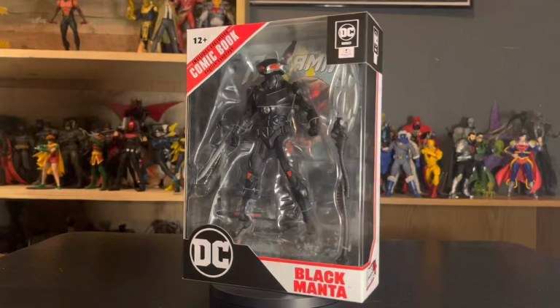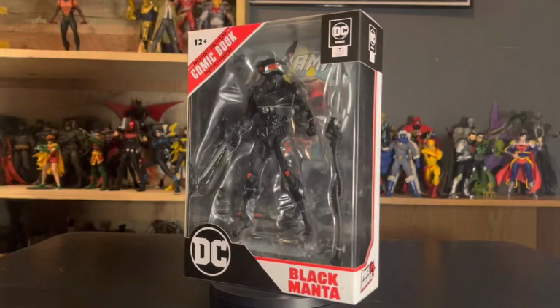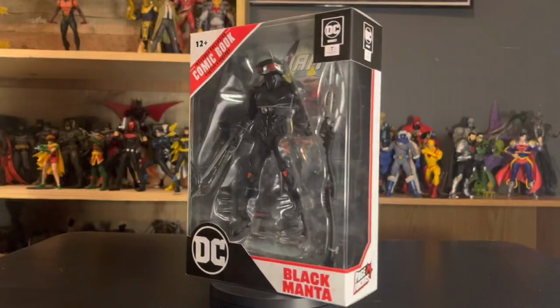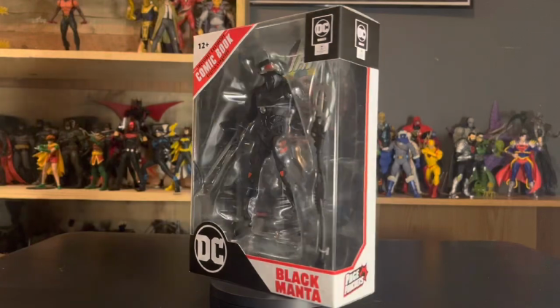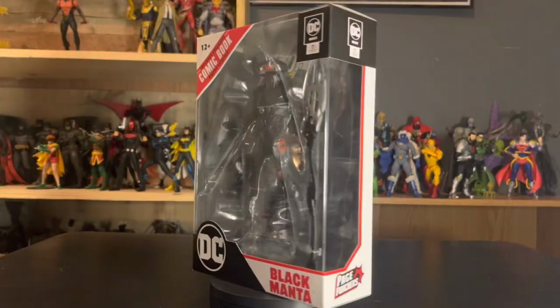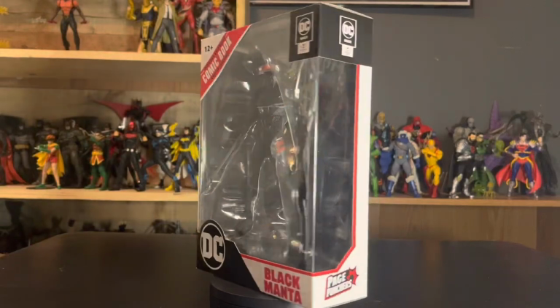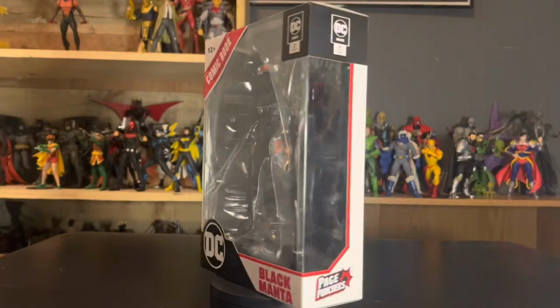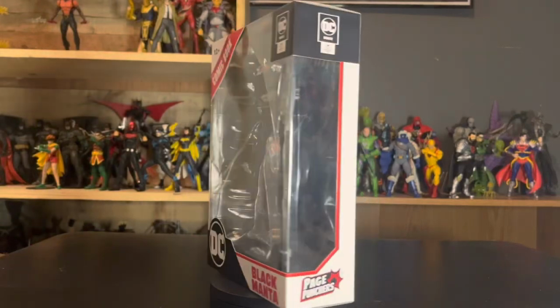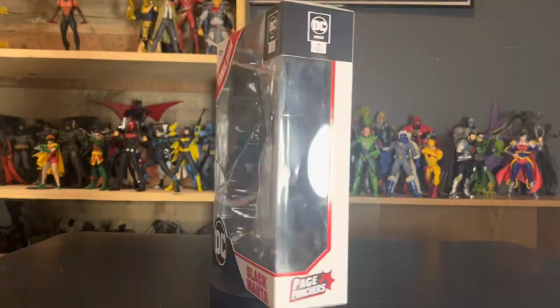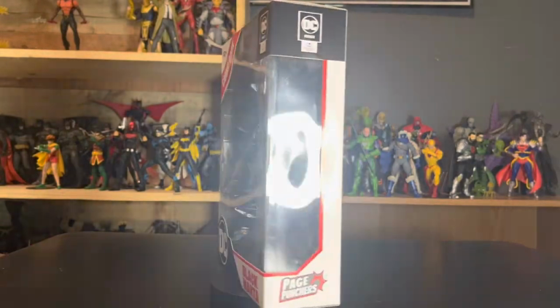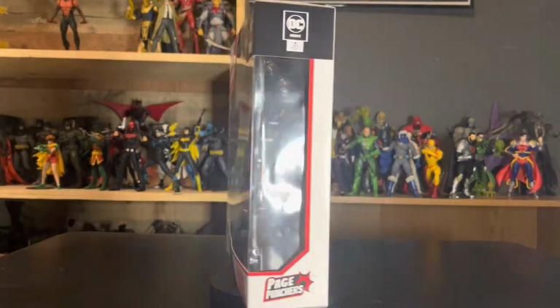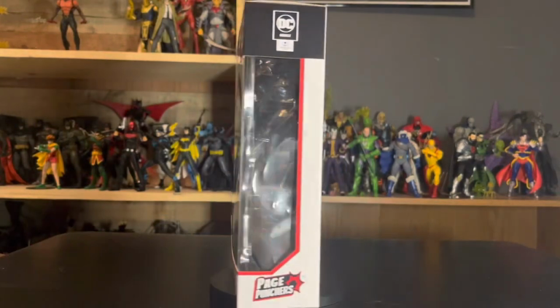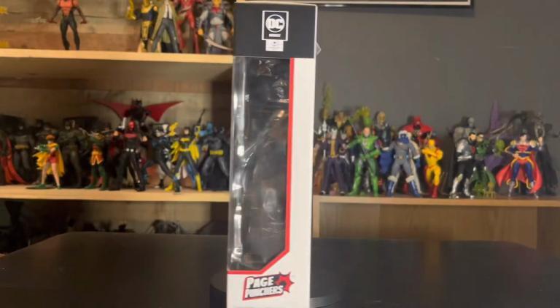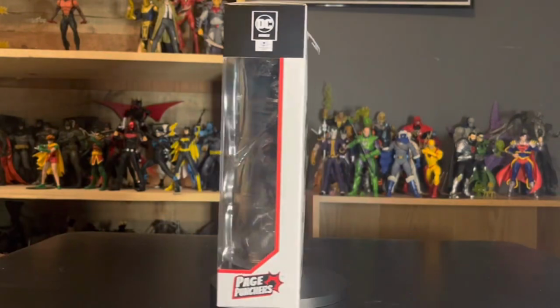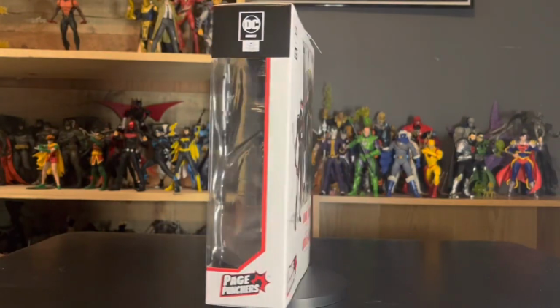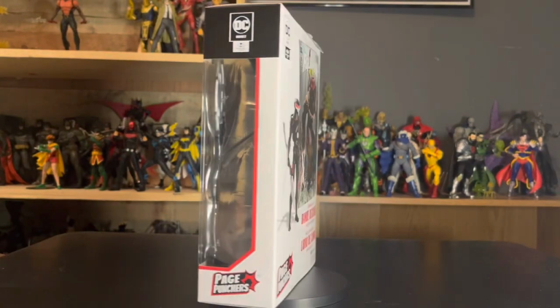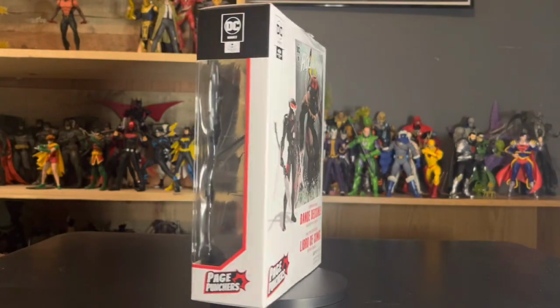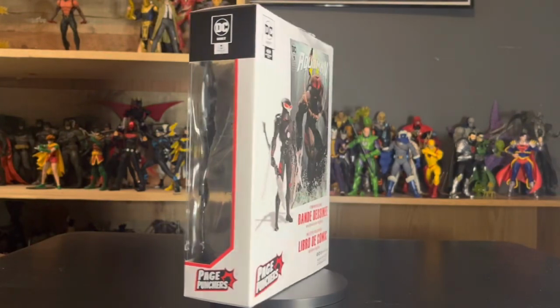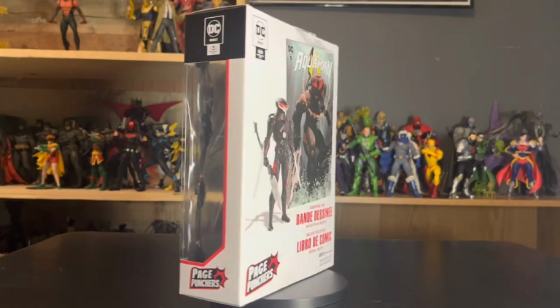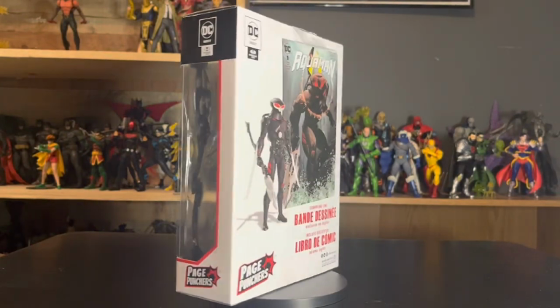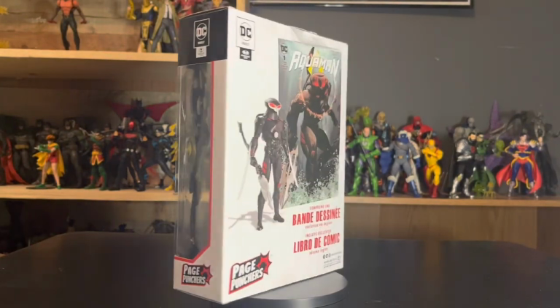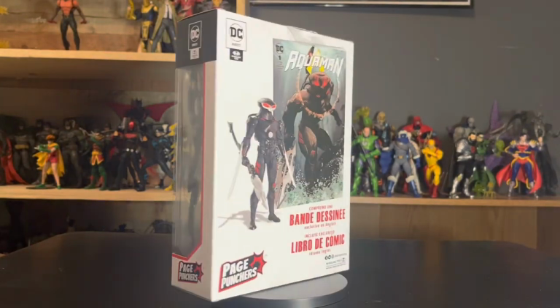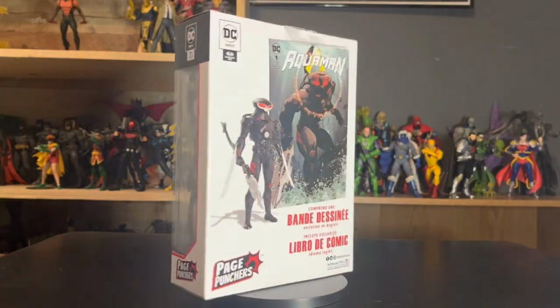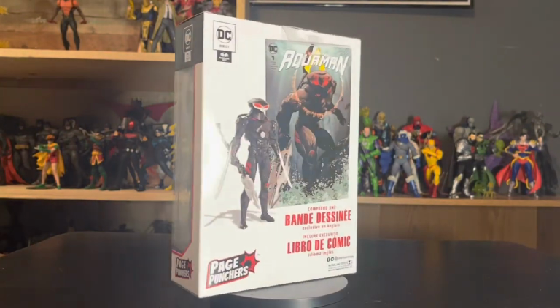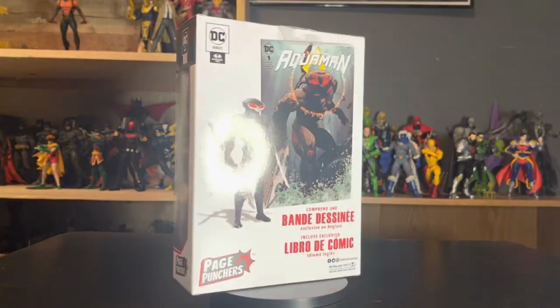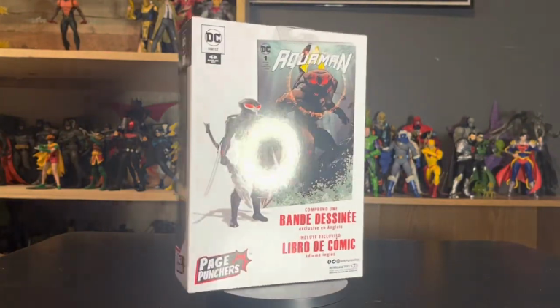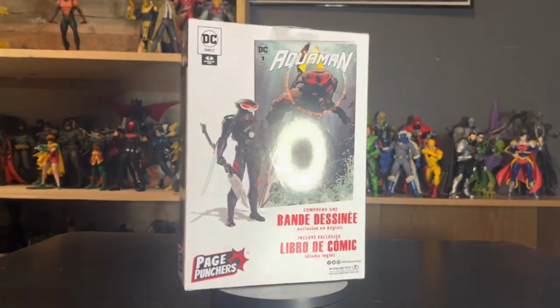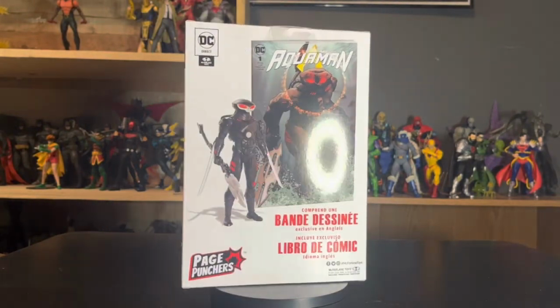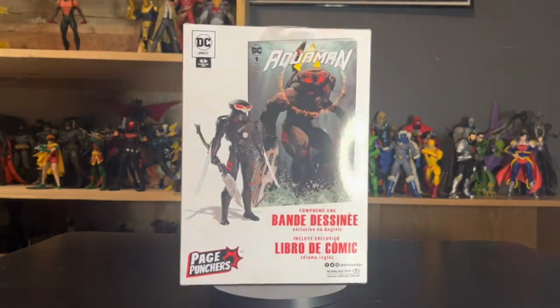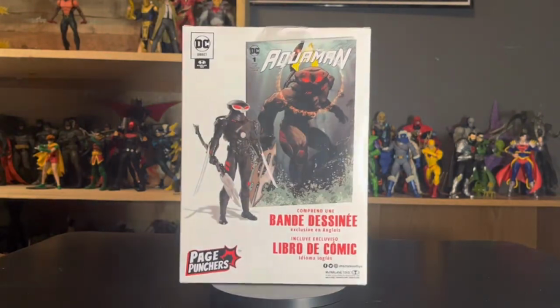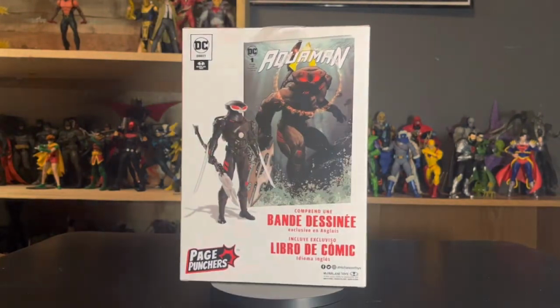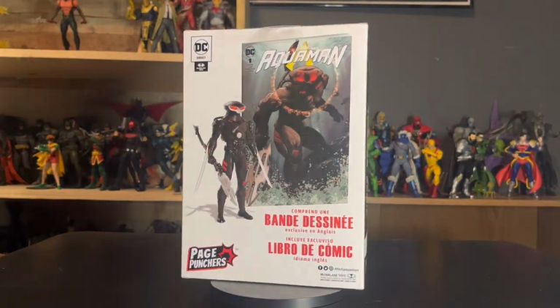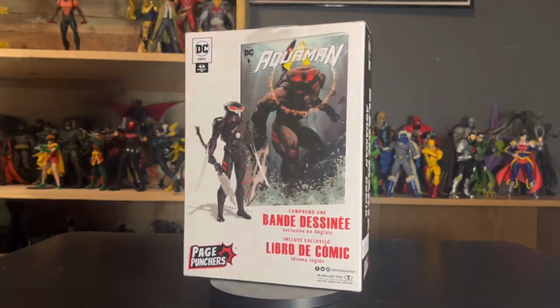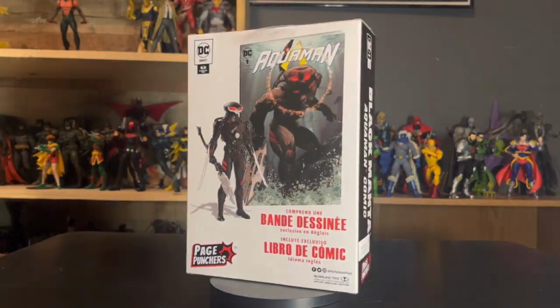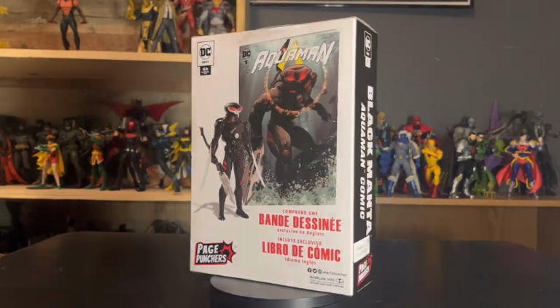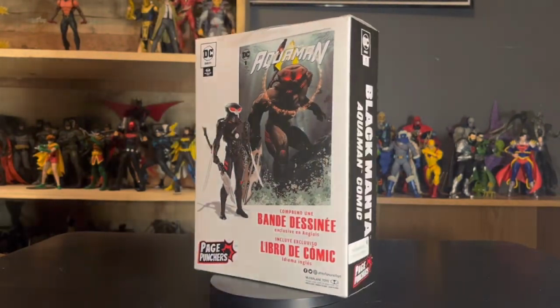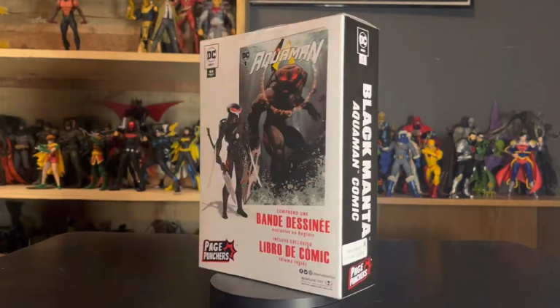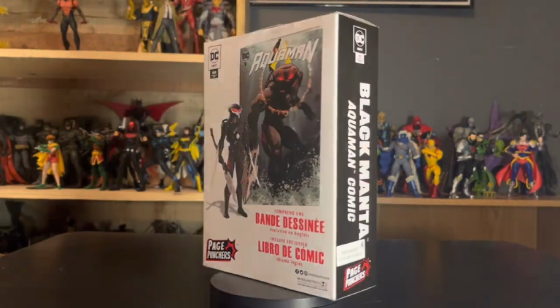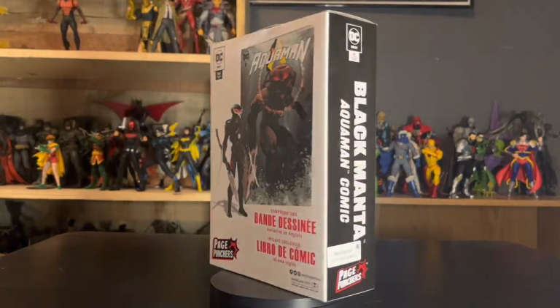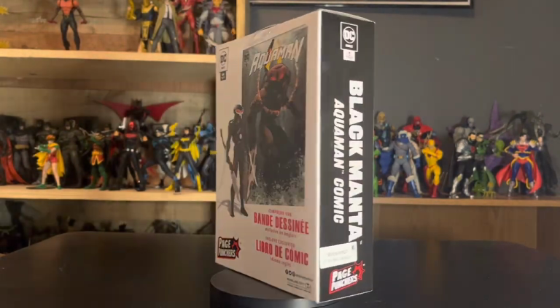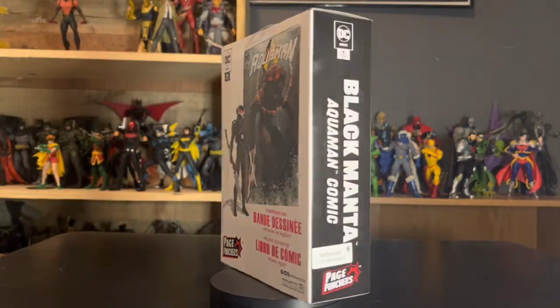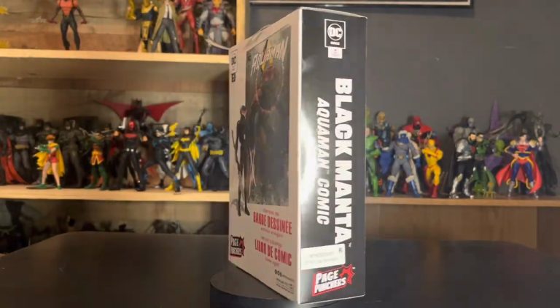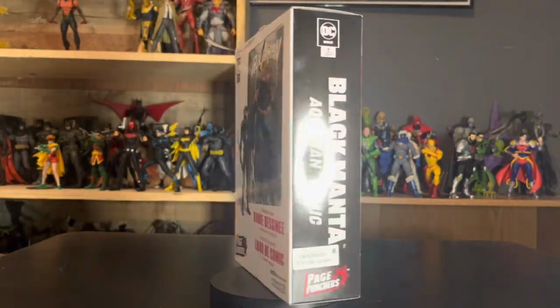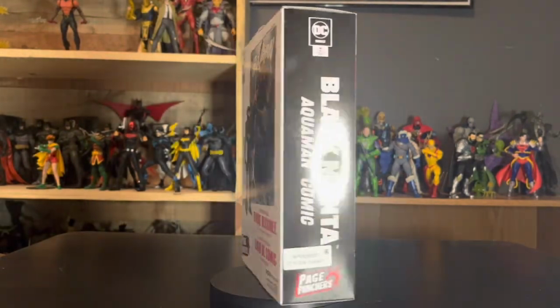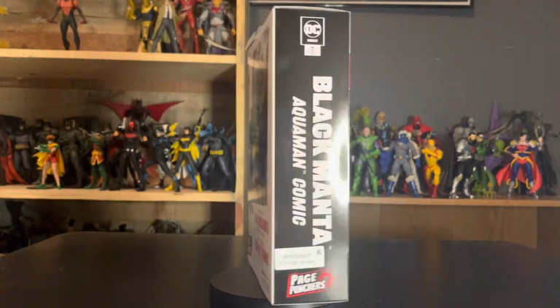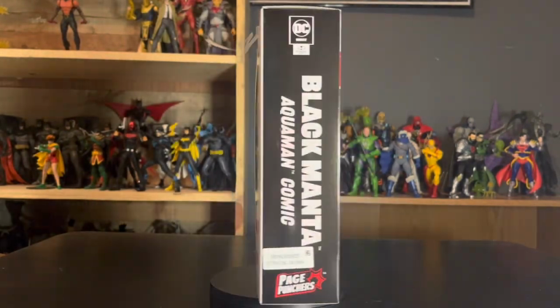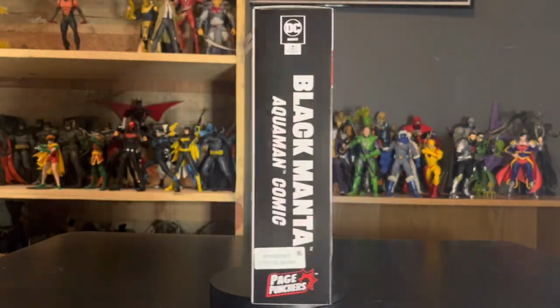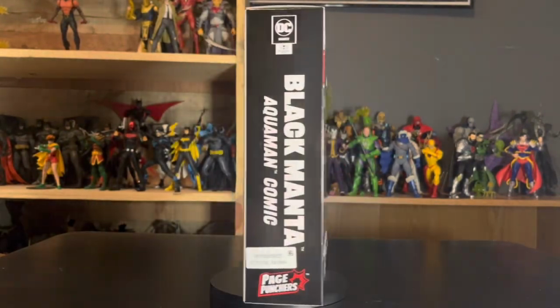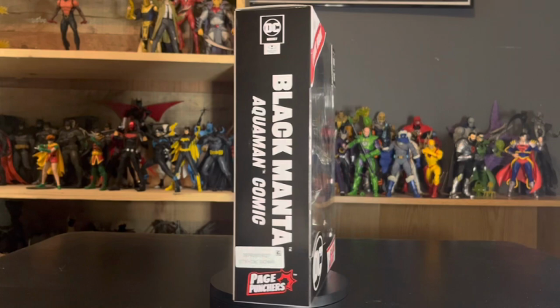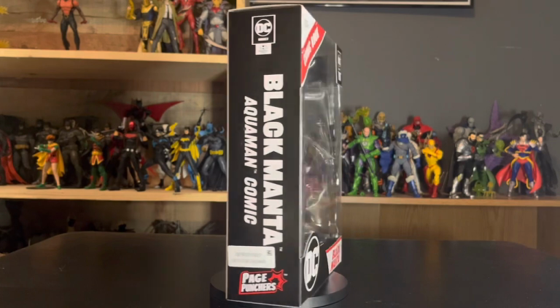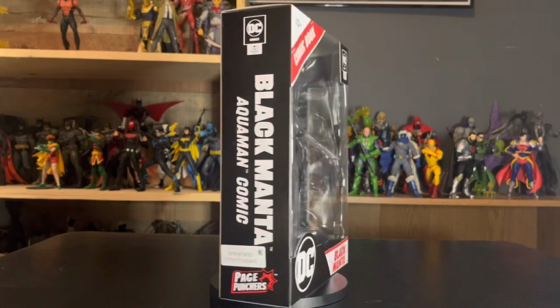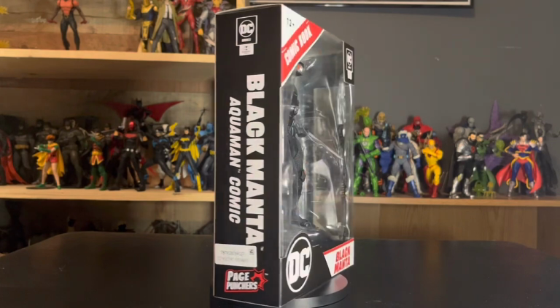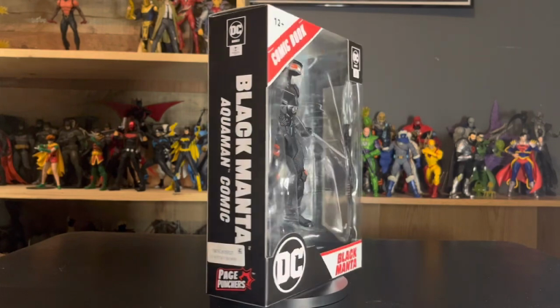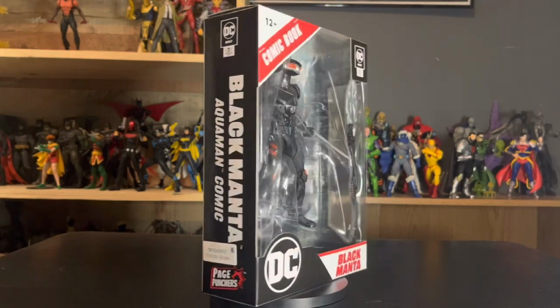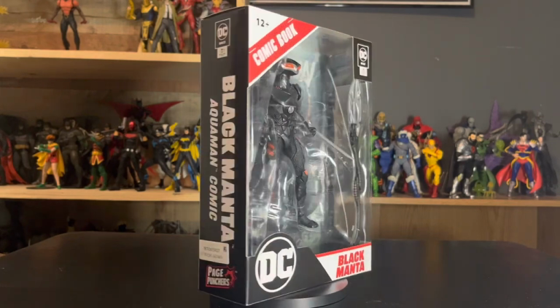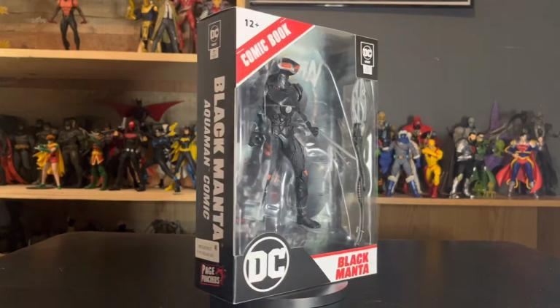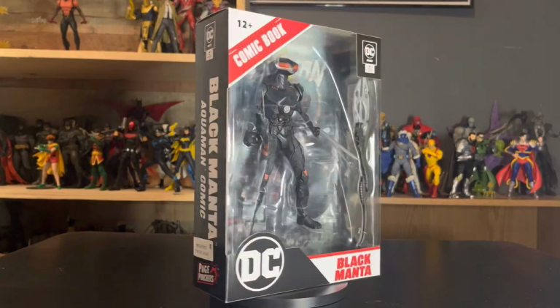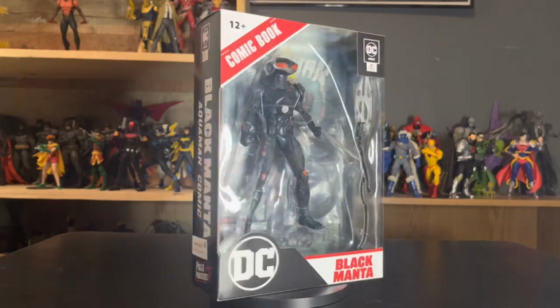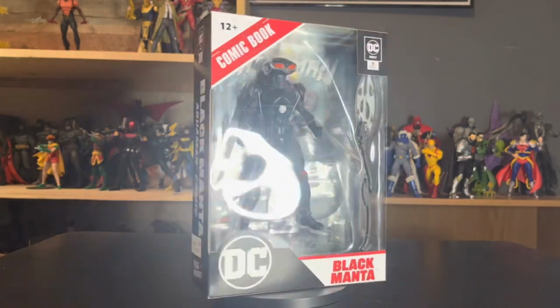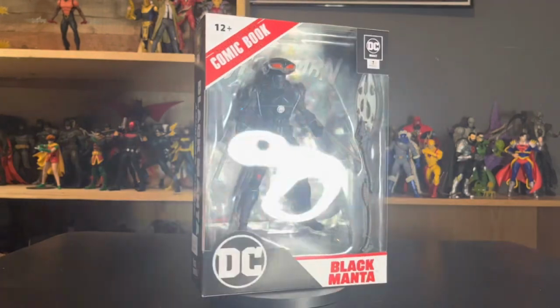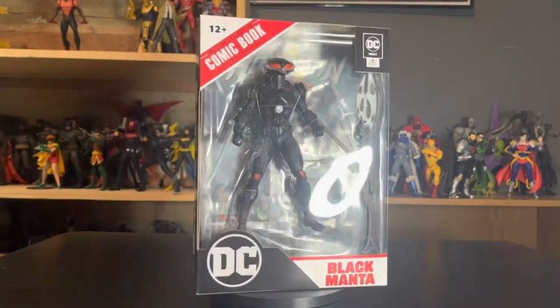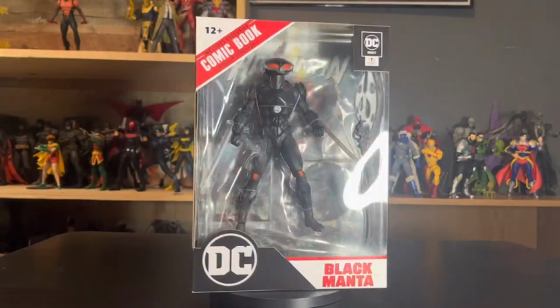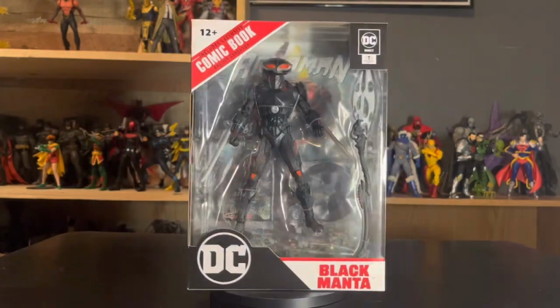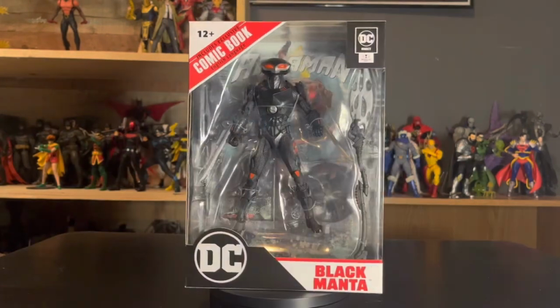Hey guys, today we're taking a look at the McFarlane DC Direct Page Punchers Black Manta.